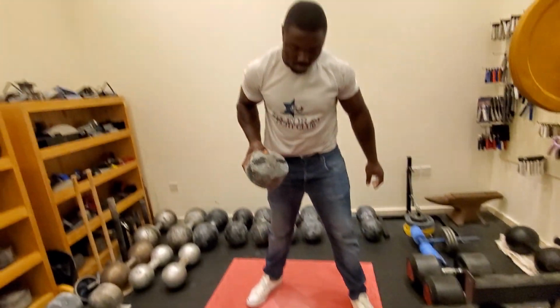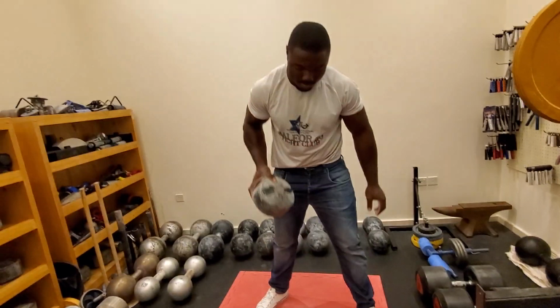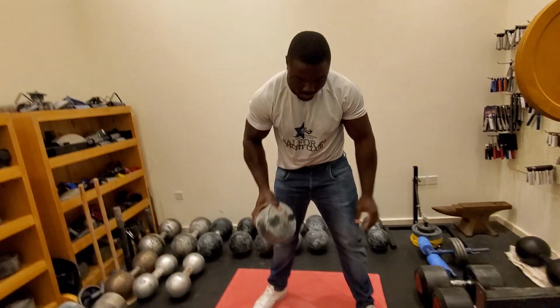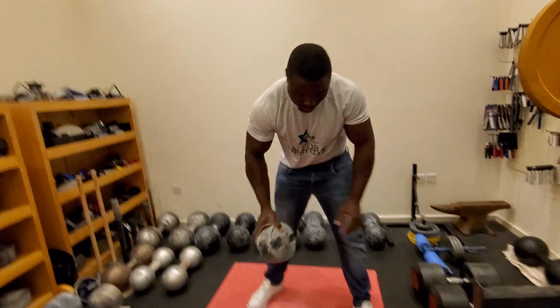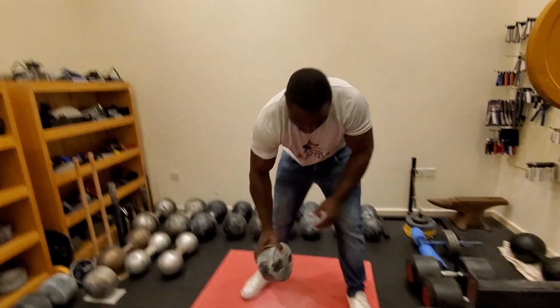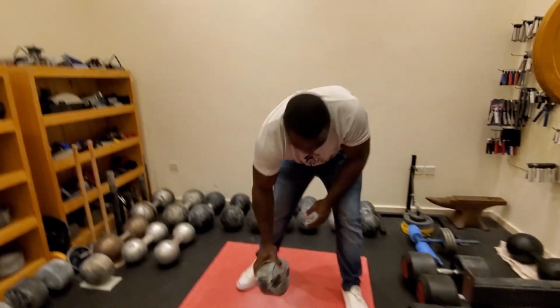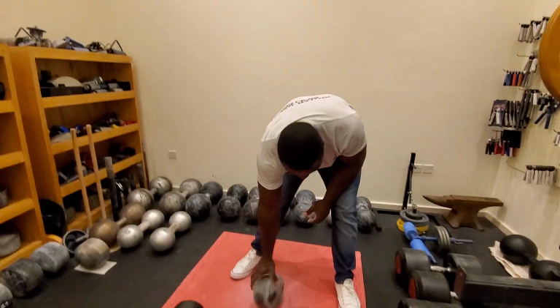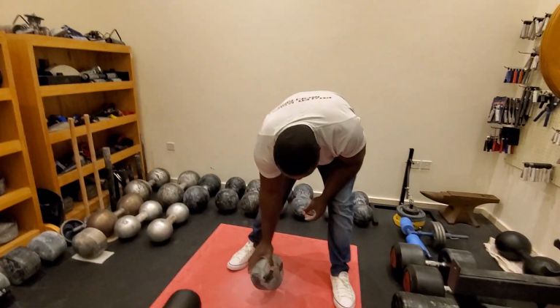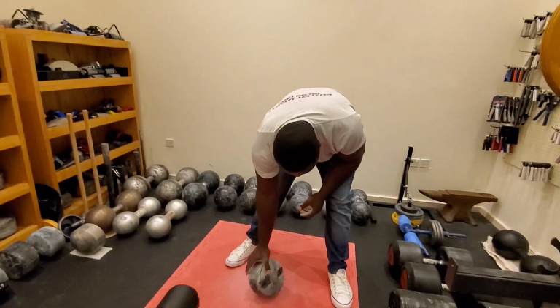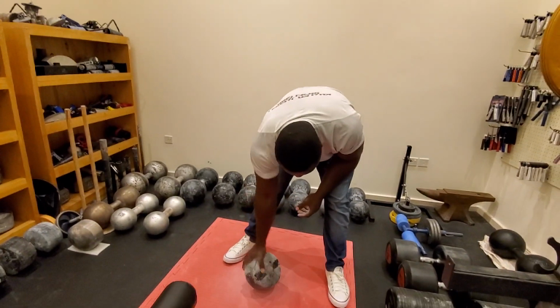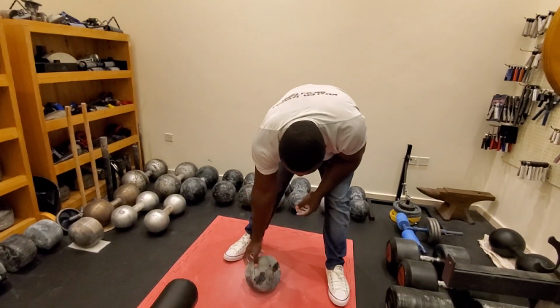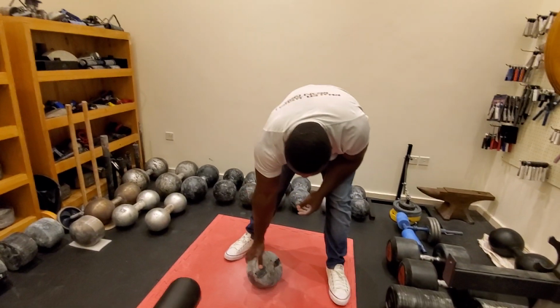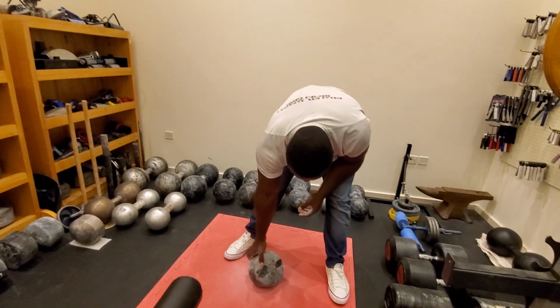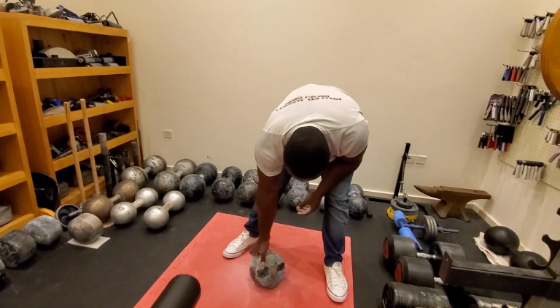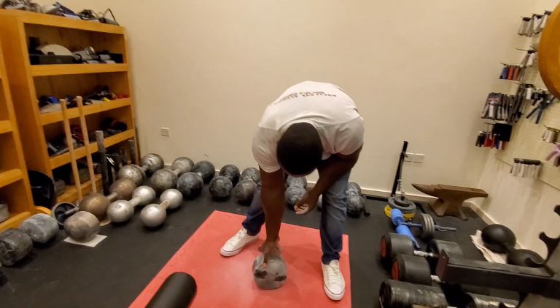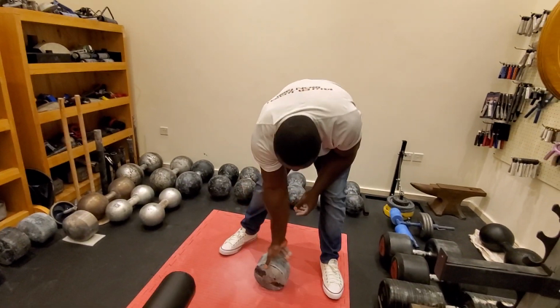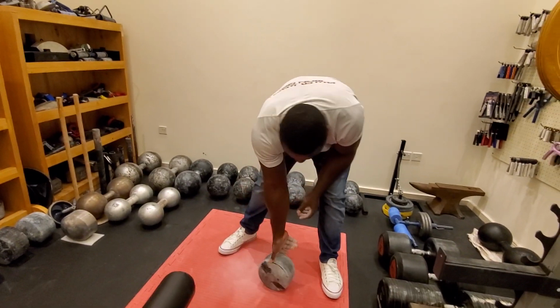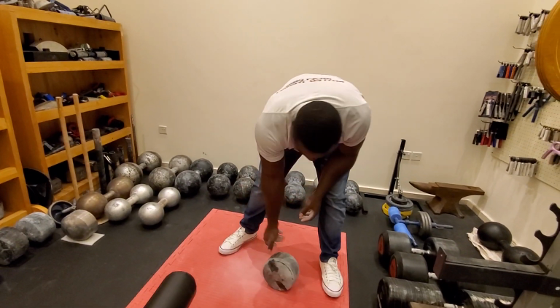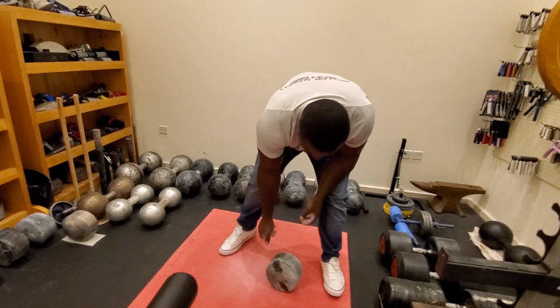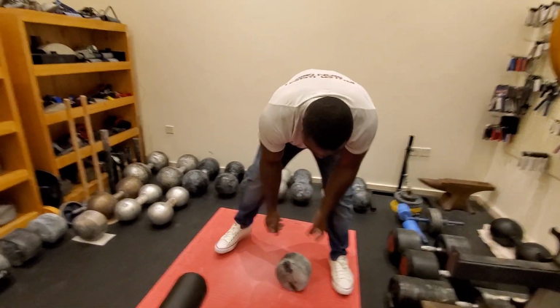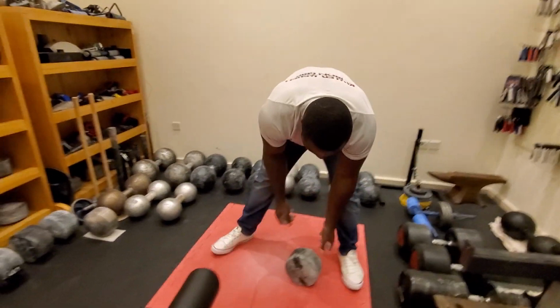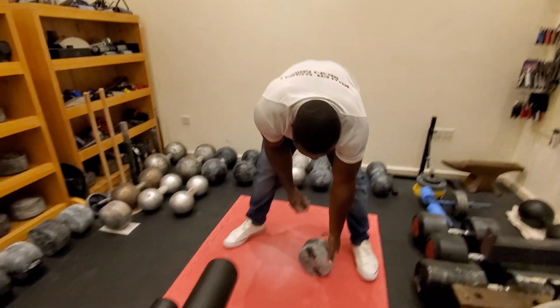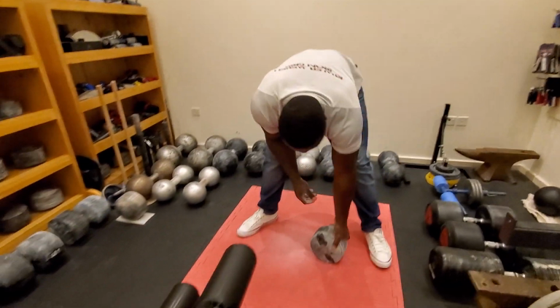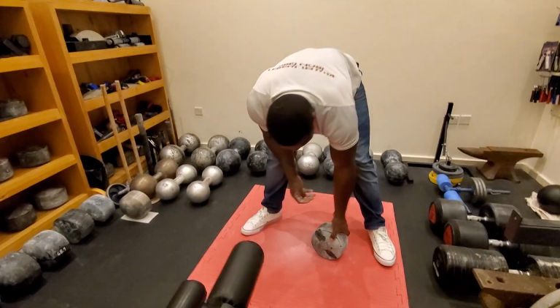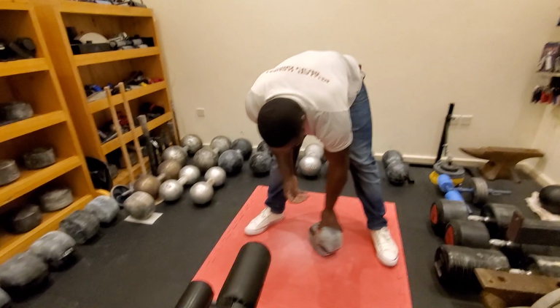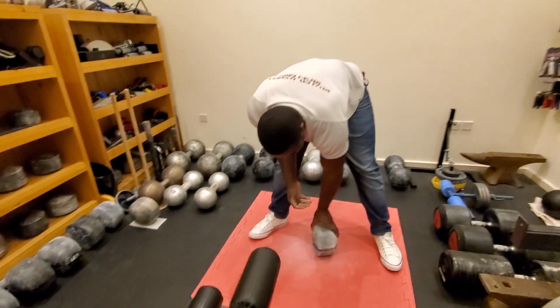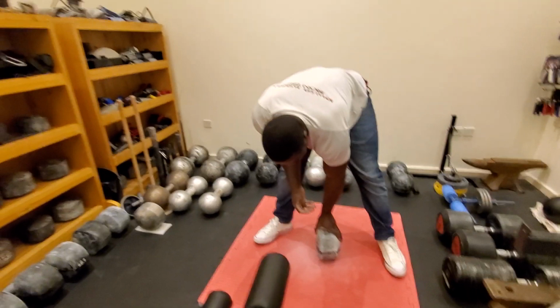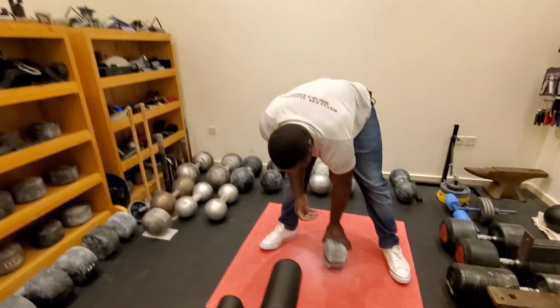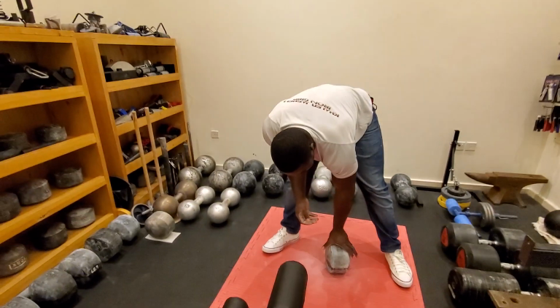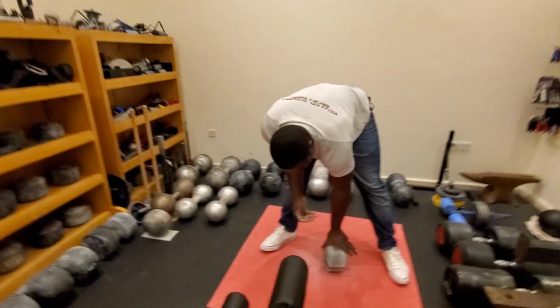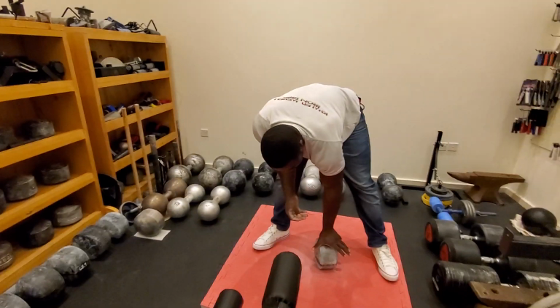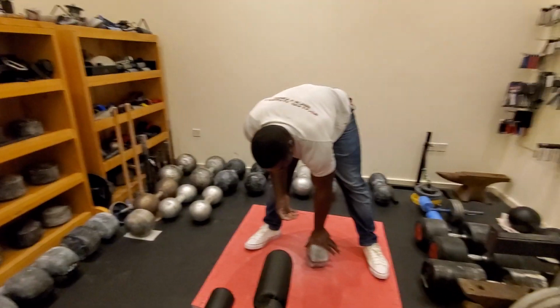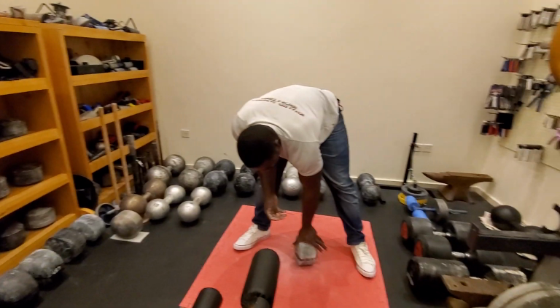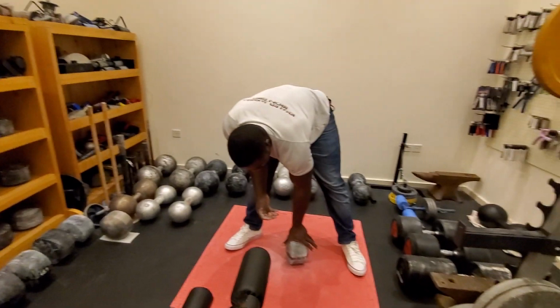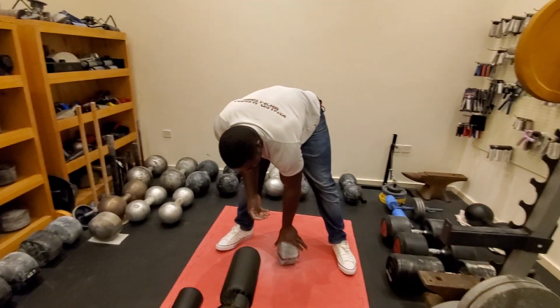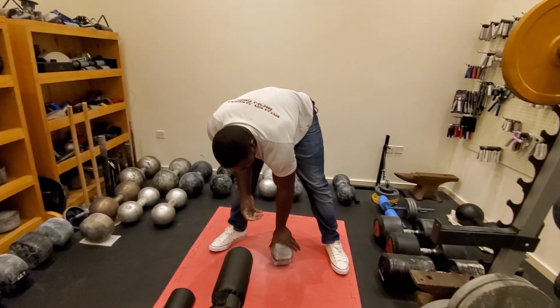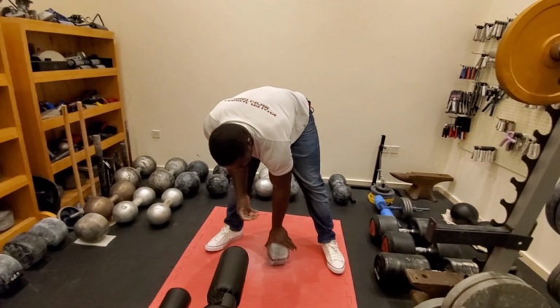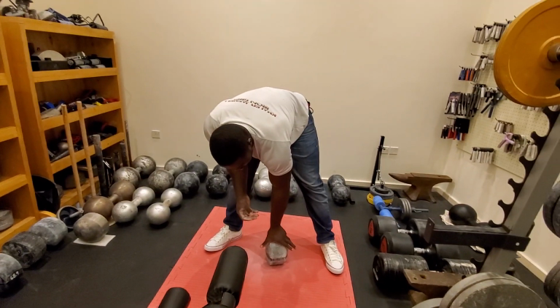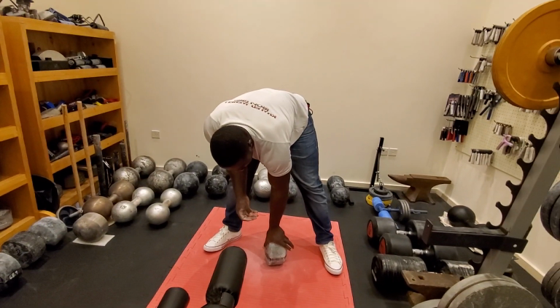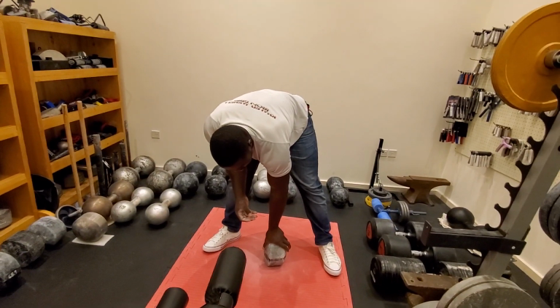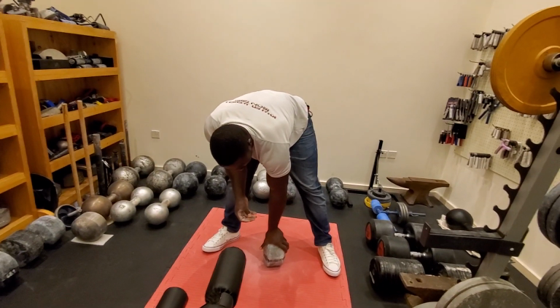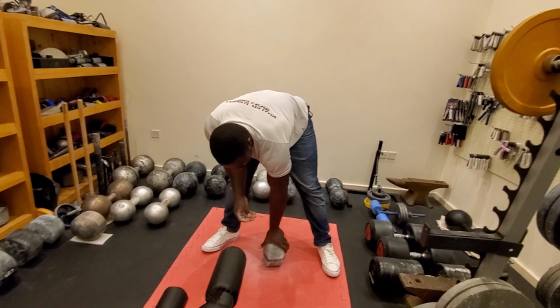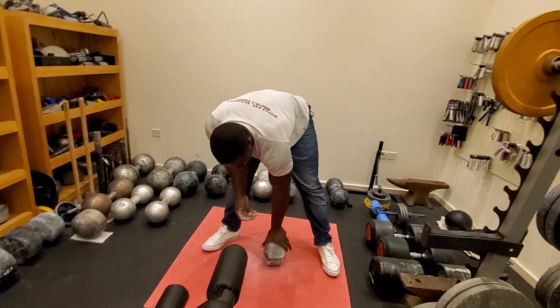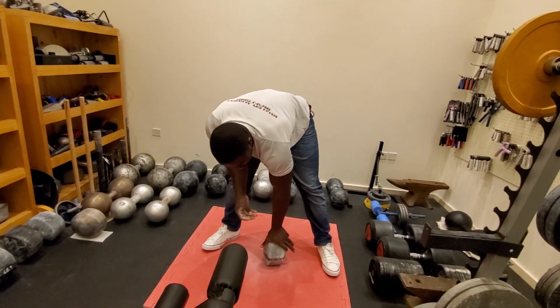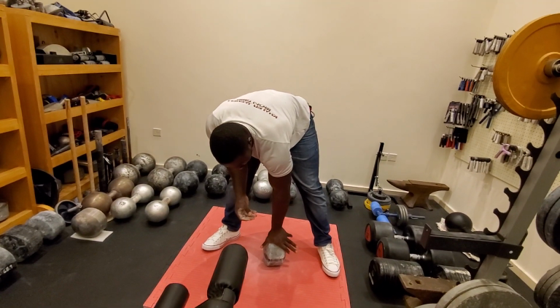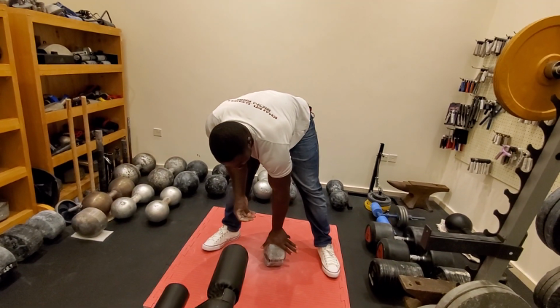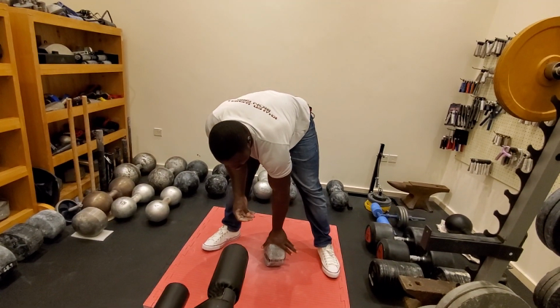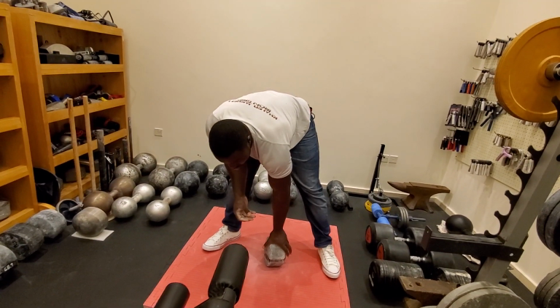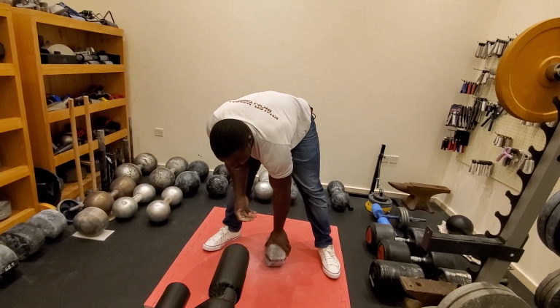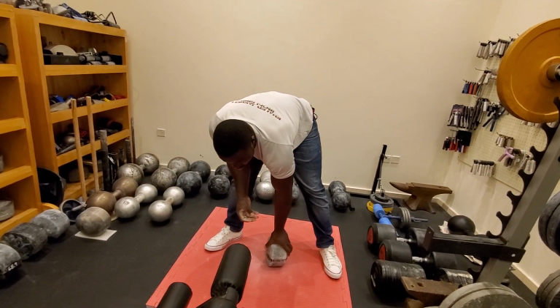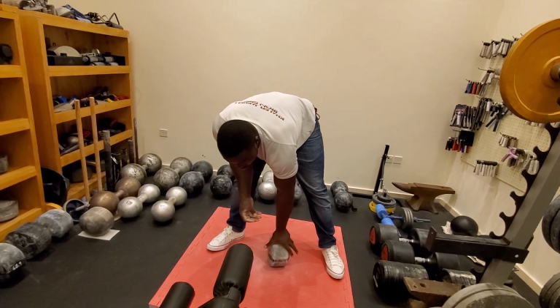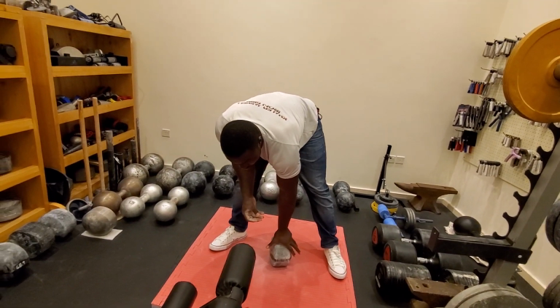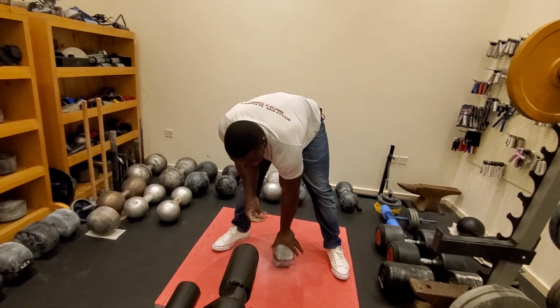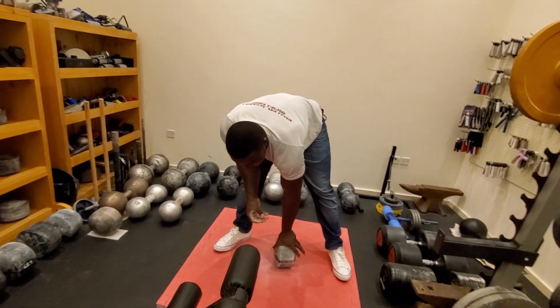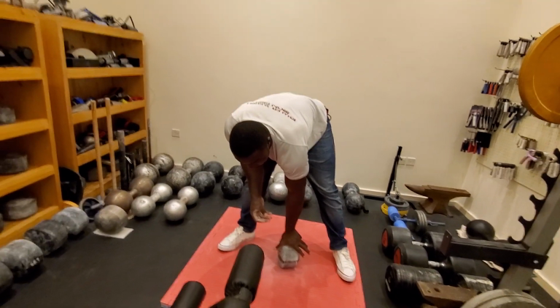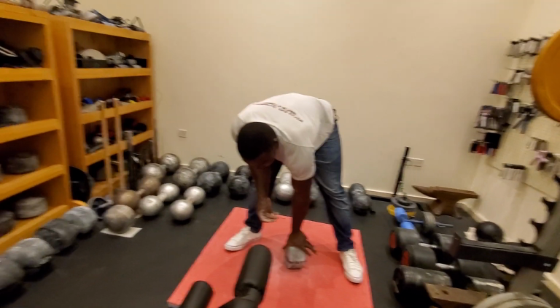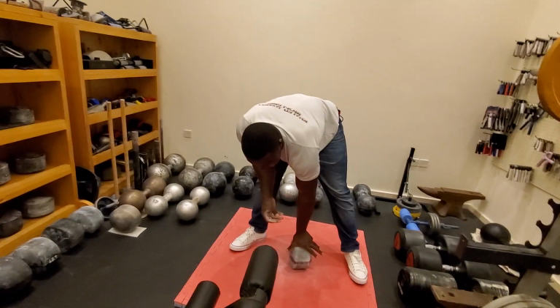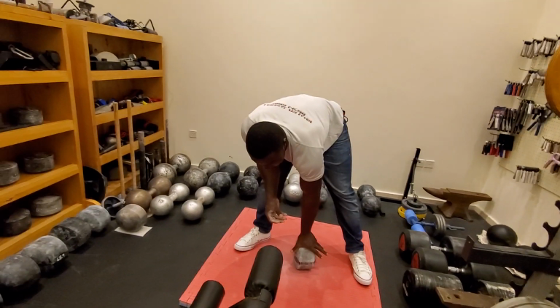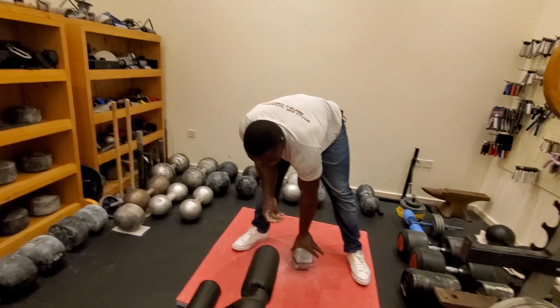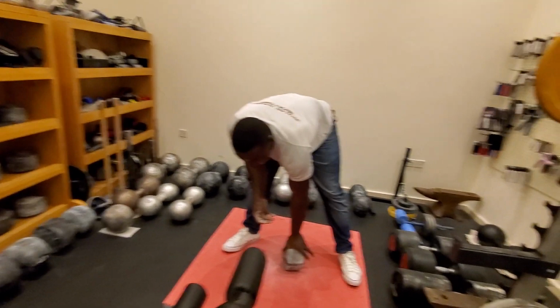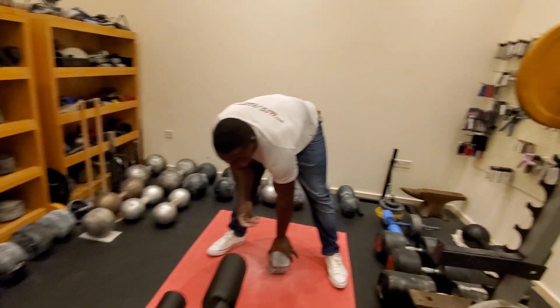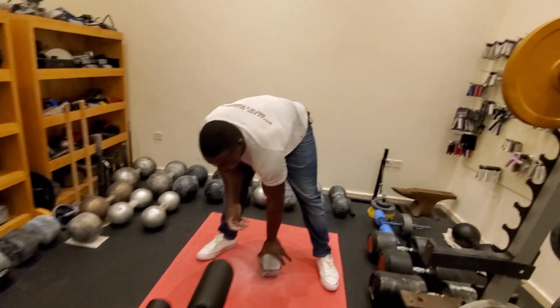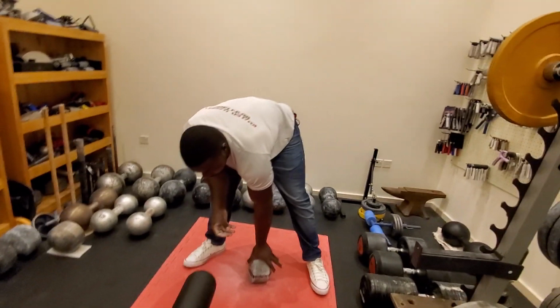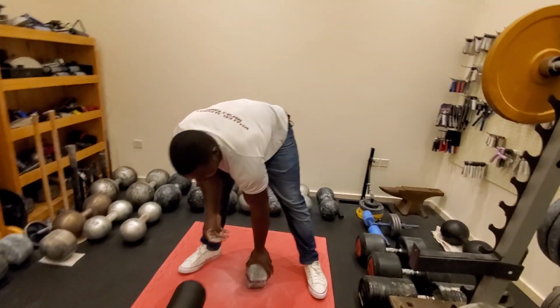This was half of 50 kg, so it's like half of 110 pounds.